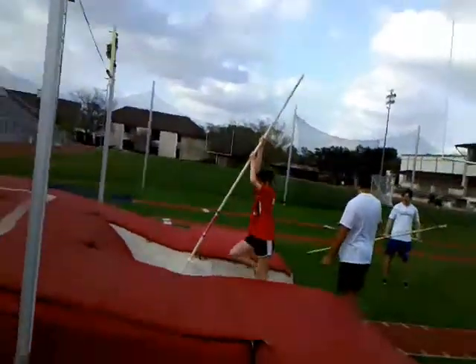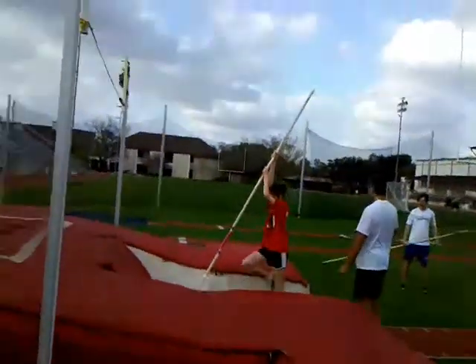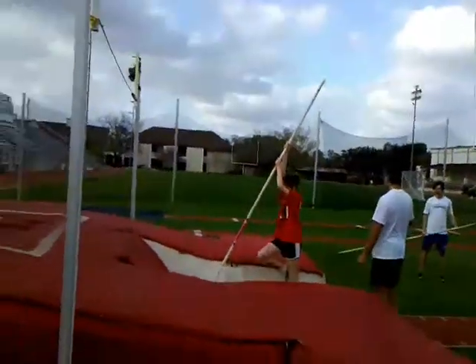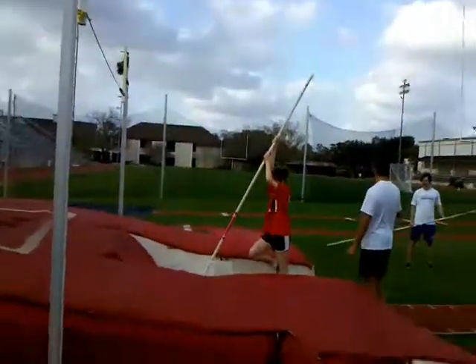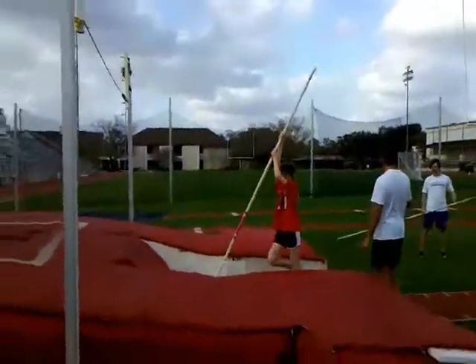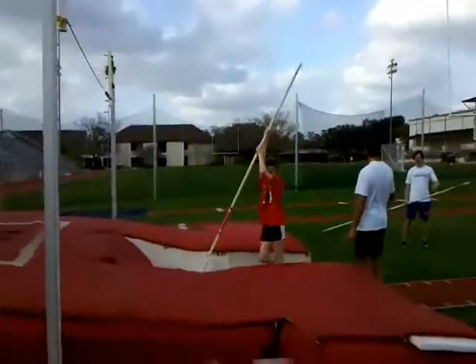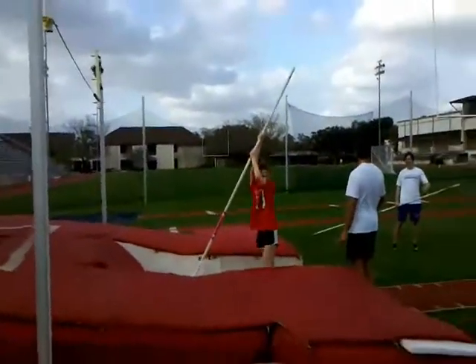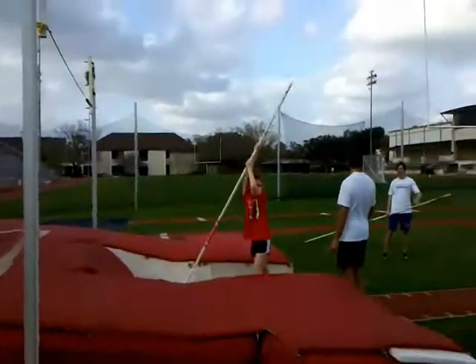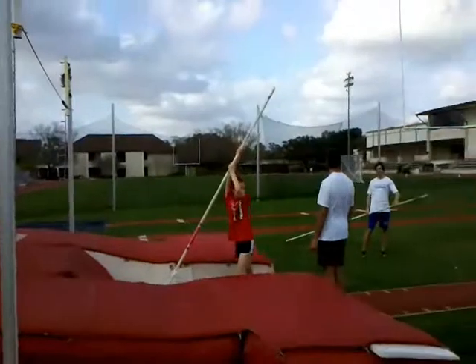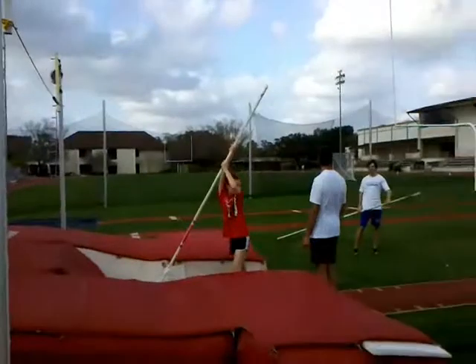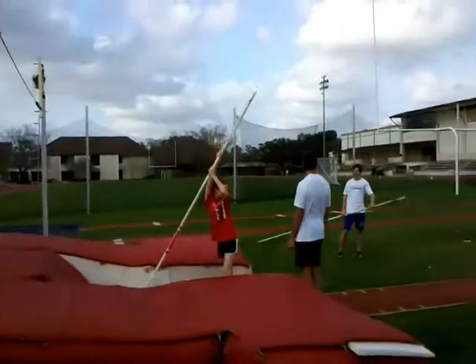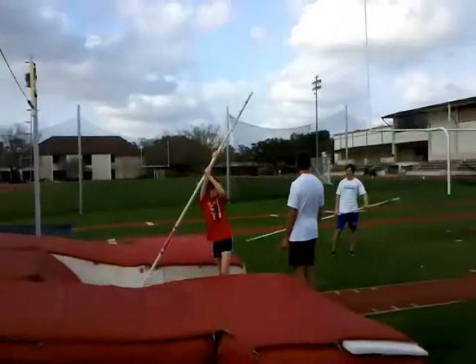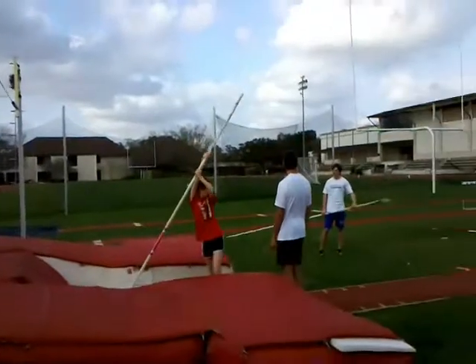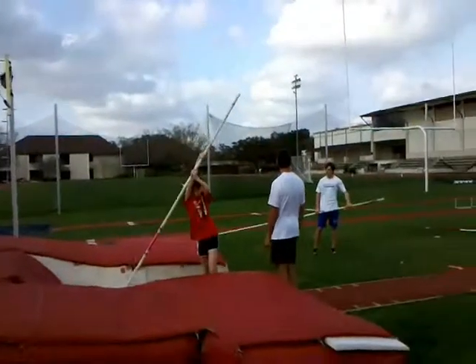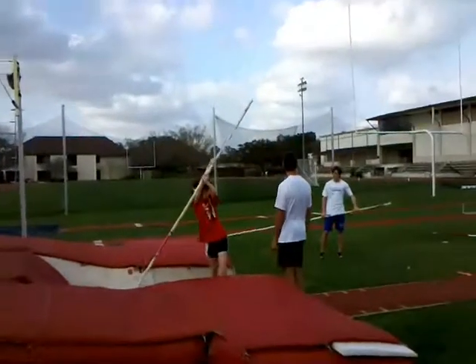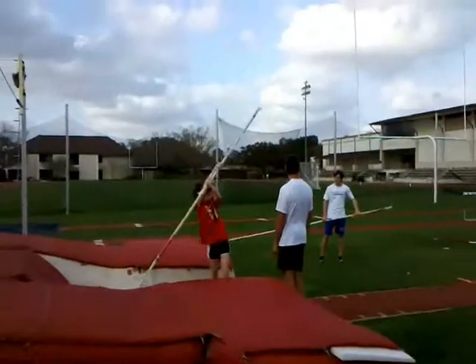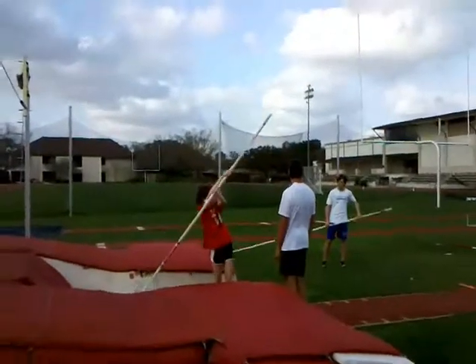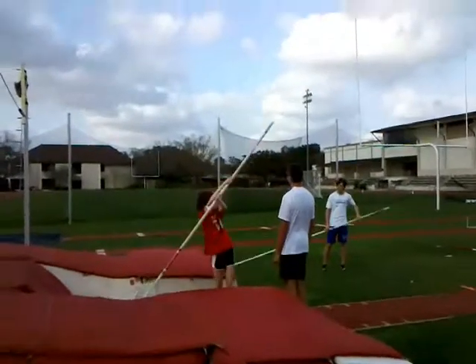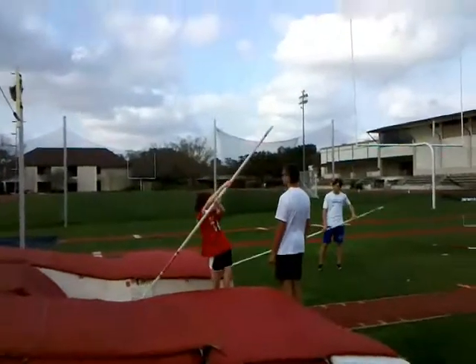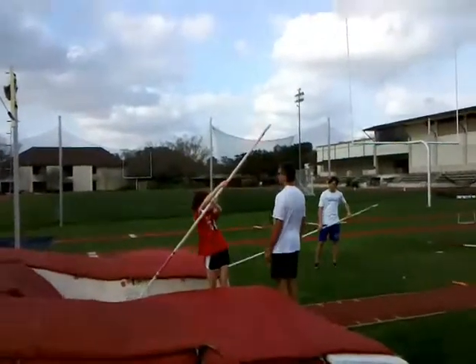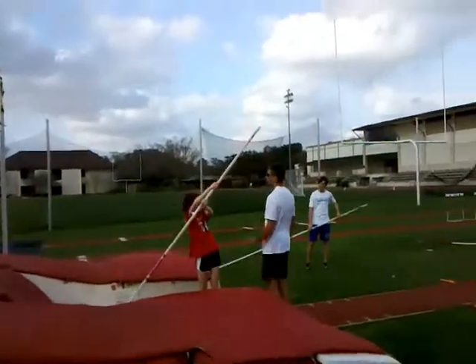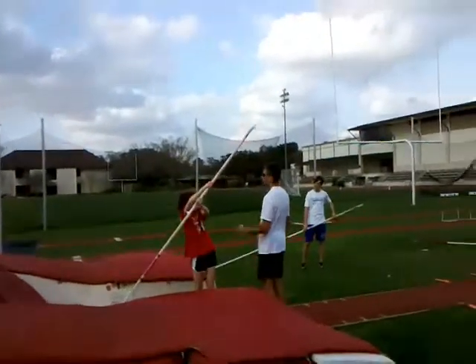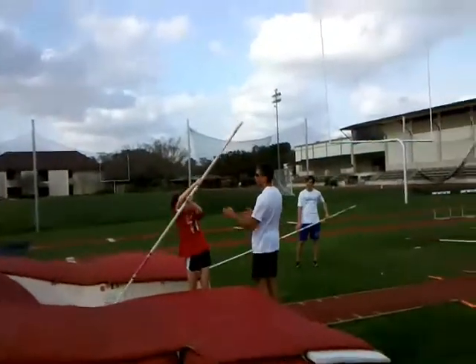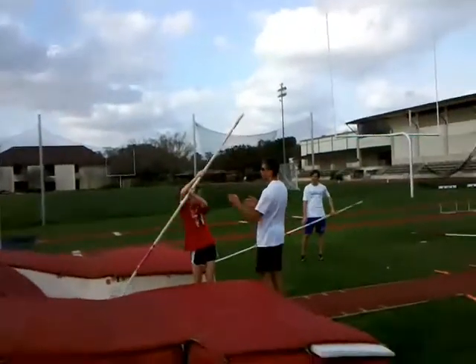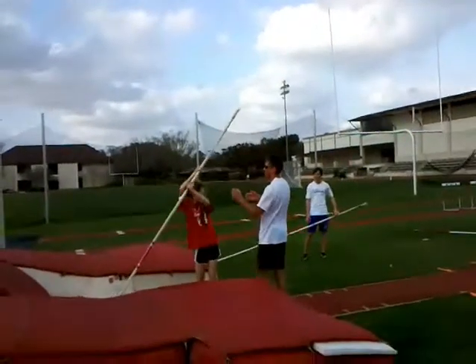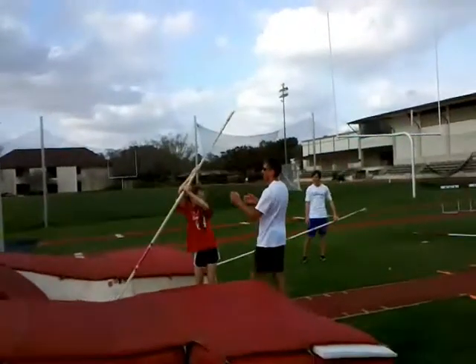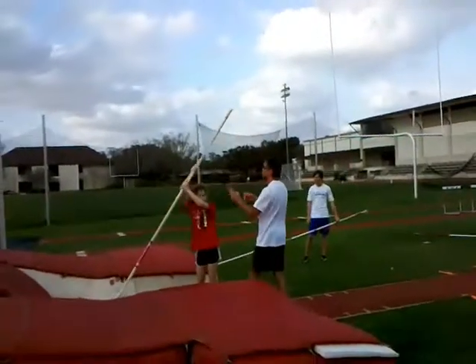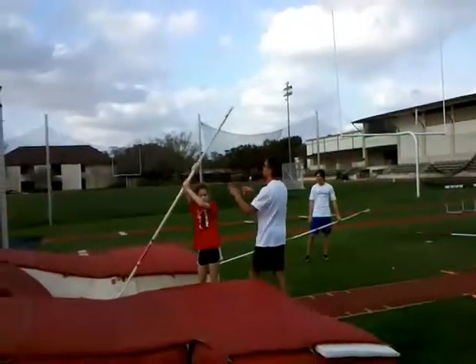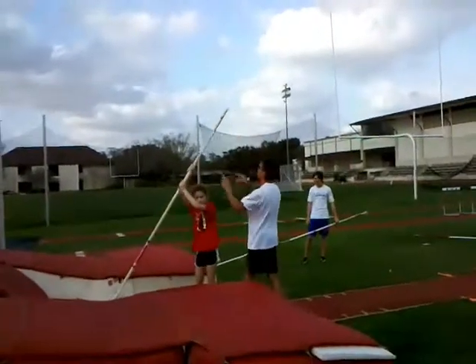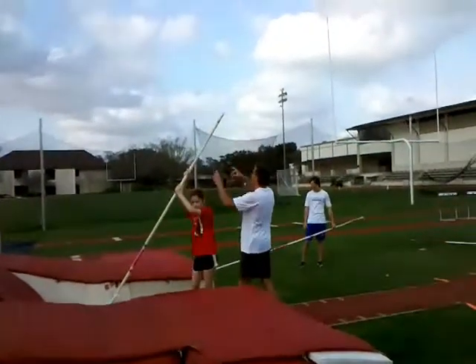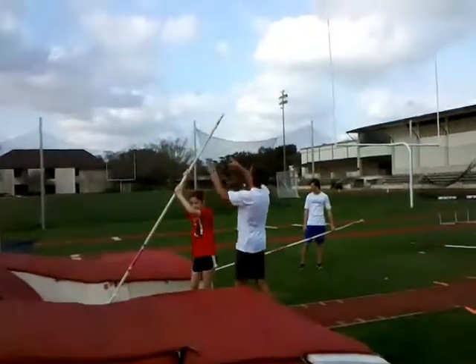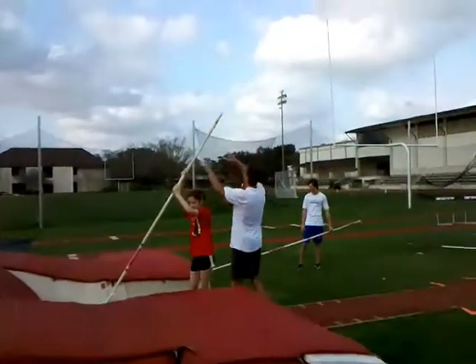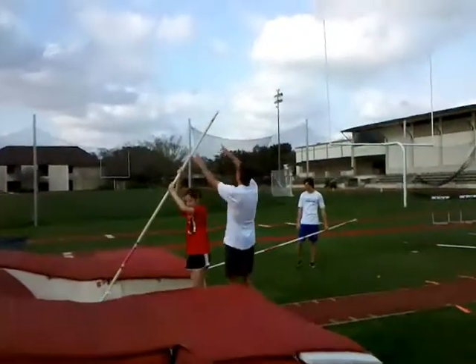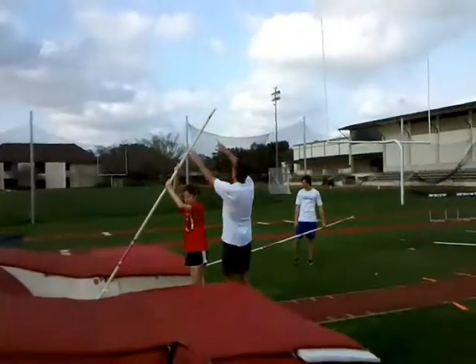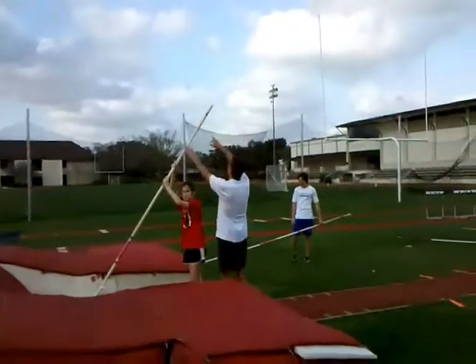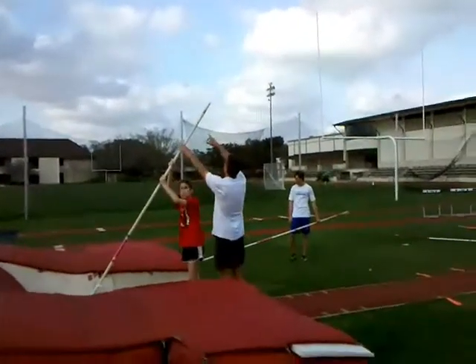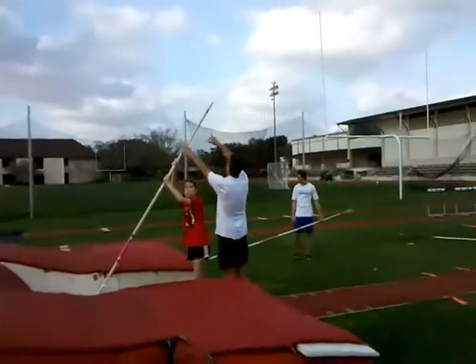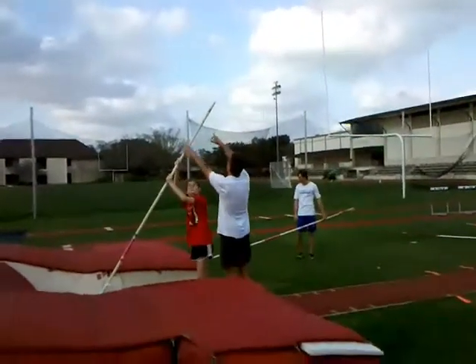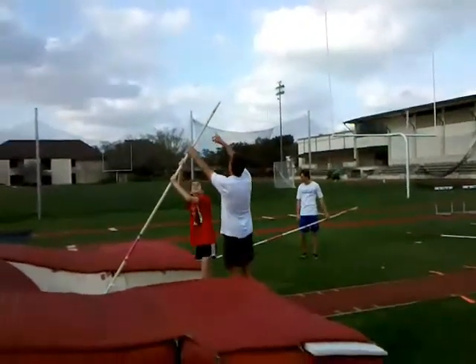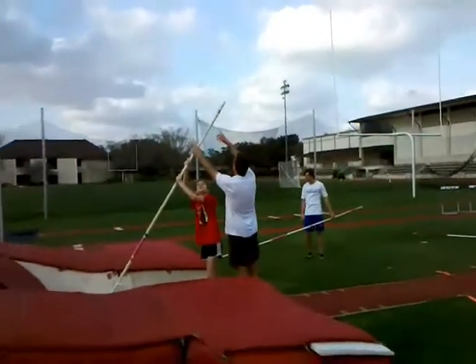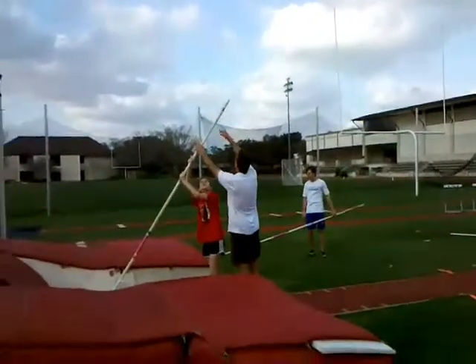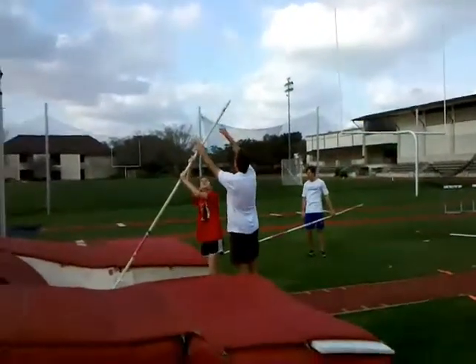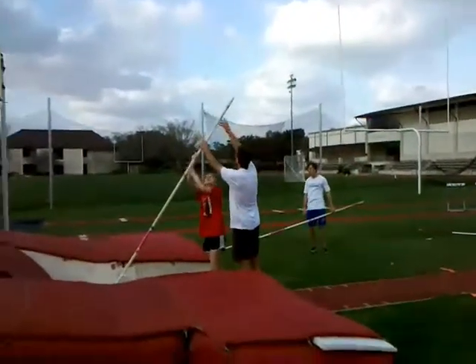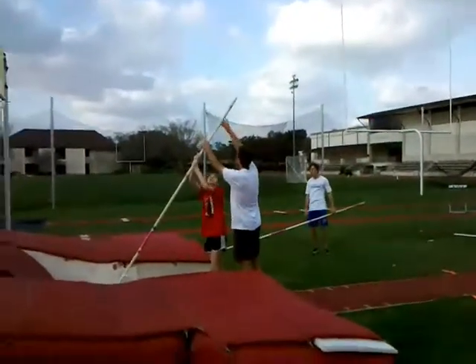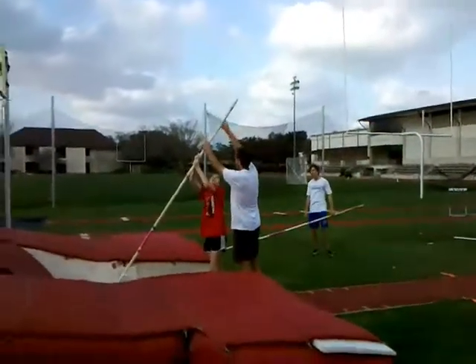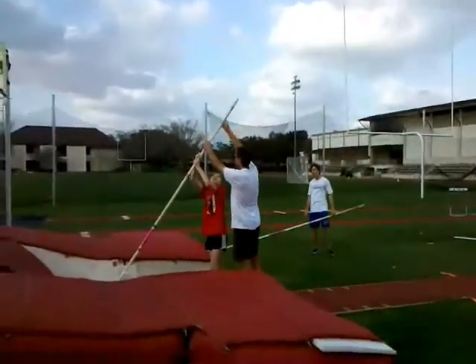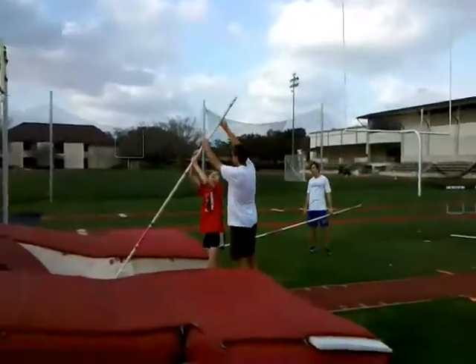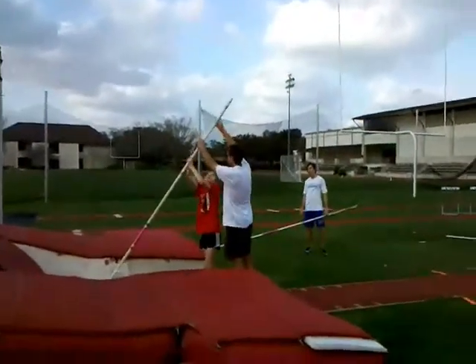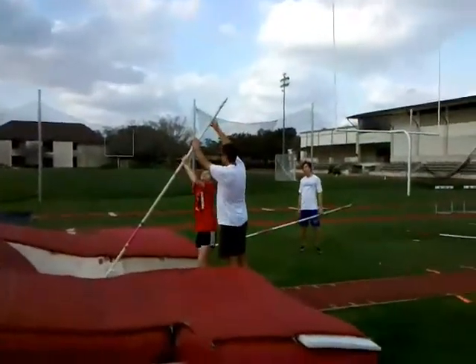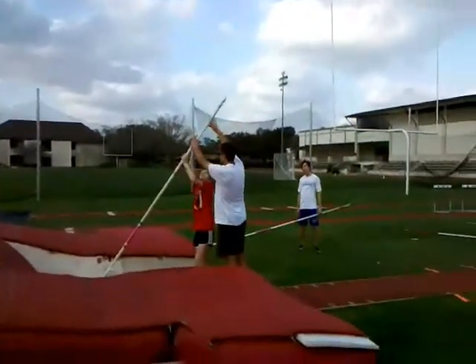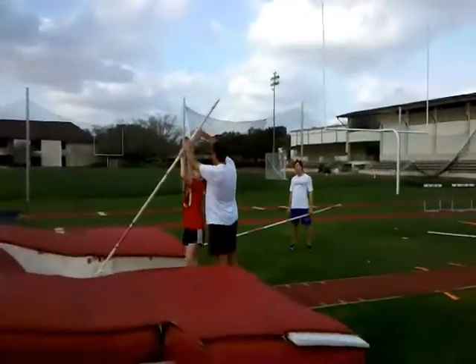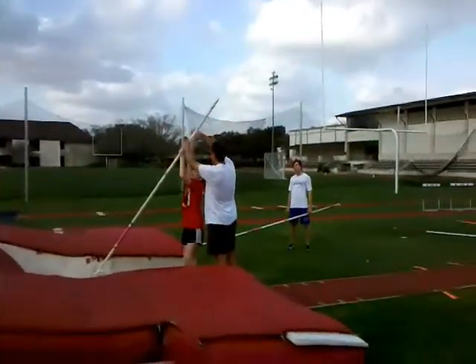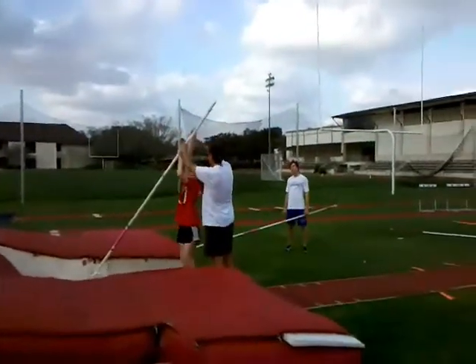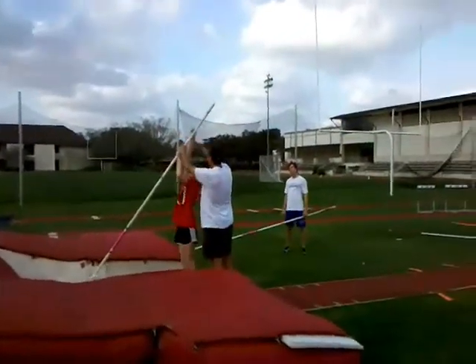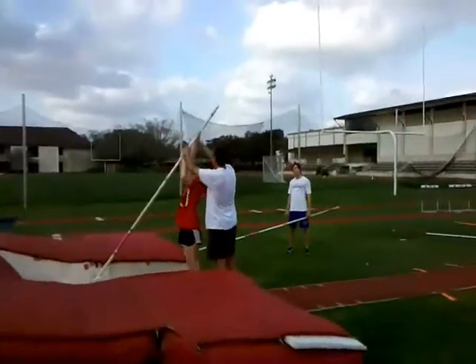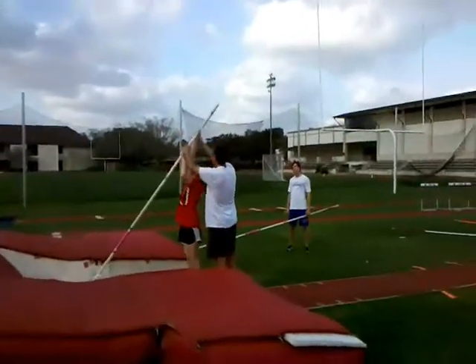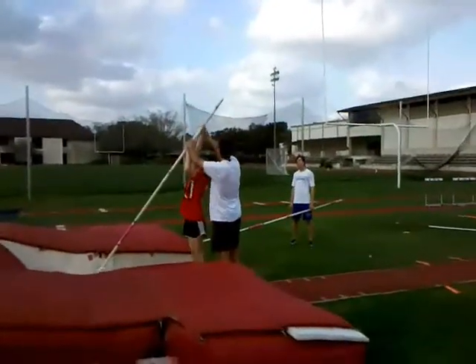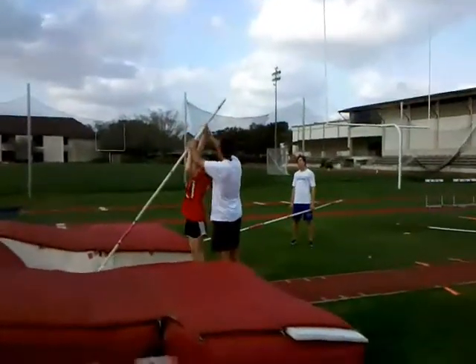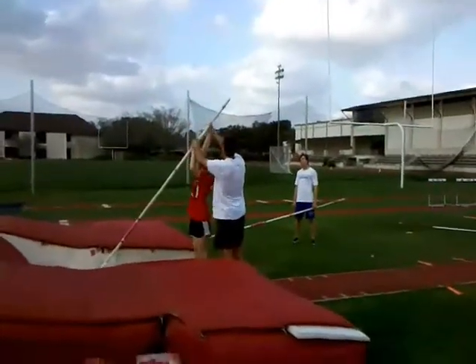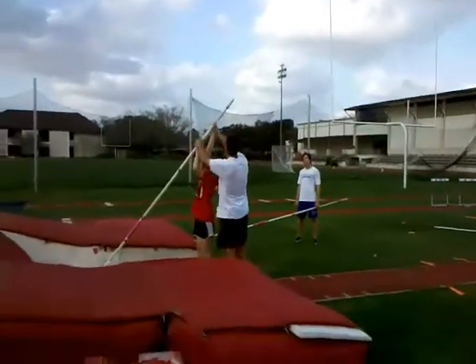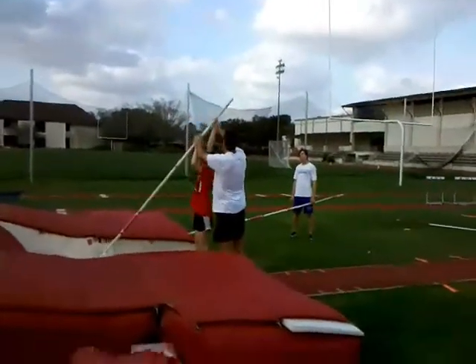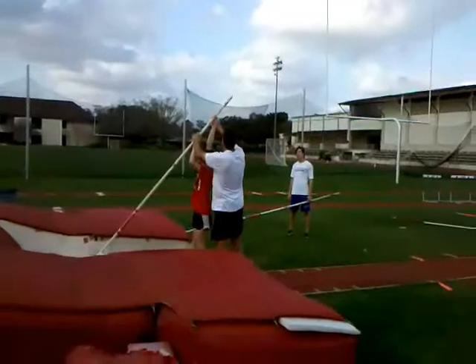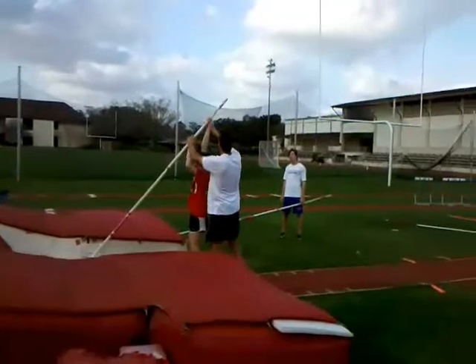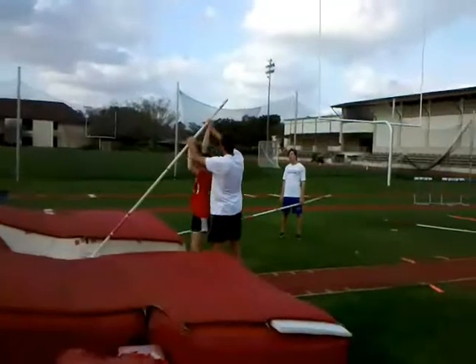How much do you weigh? About 125. 125? I'm going to make this fun.